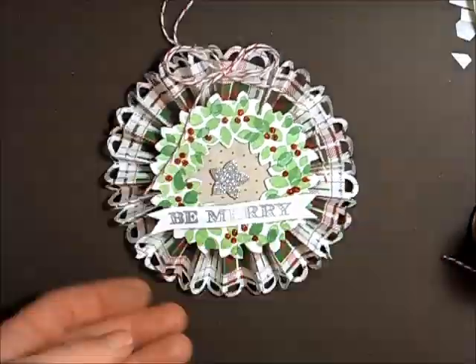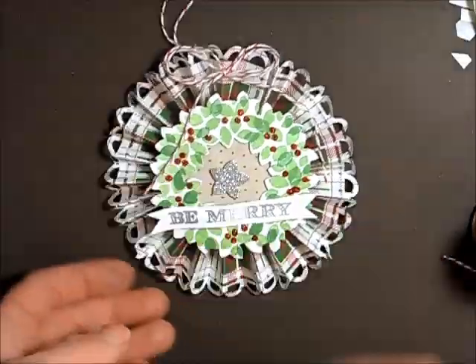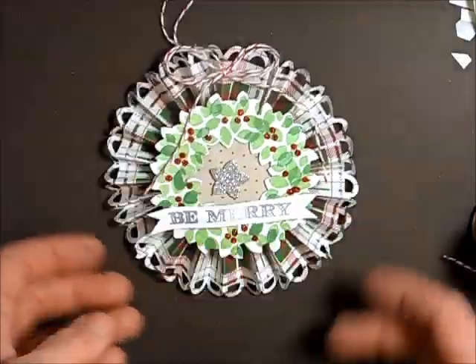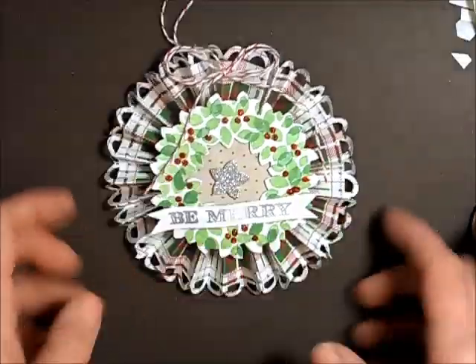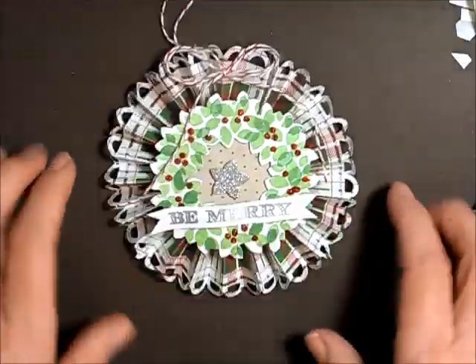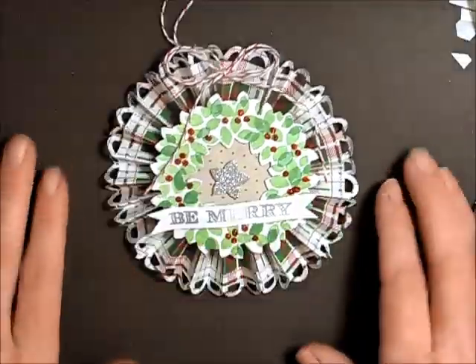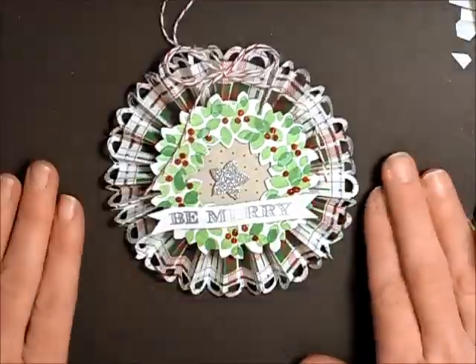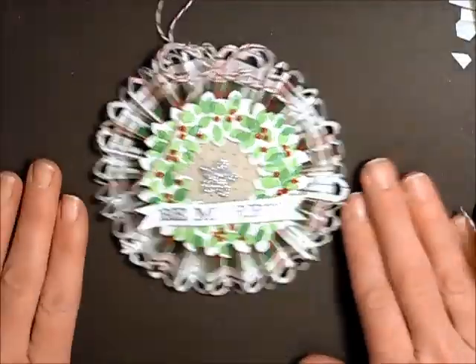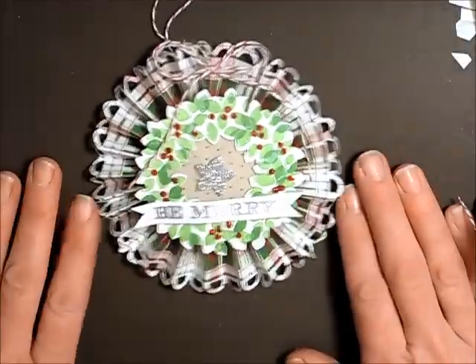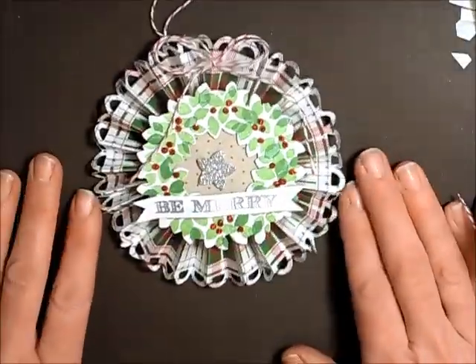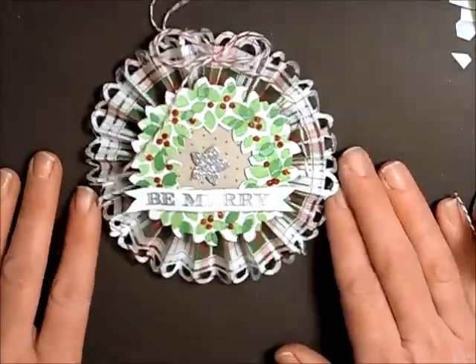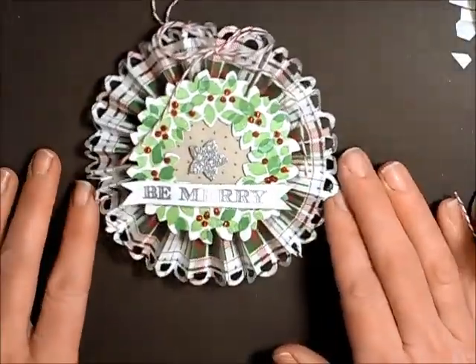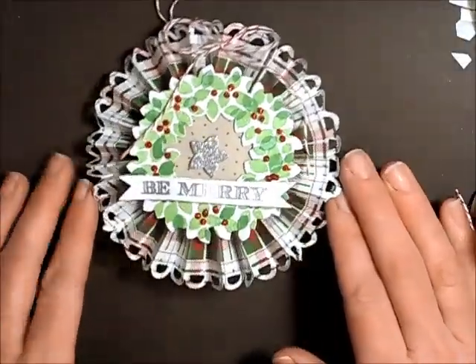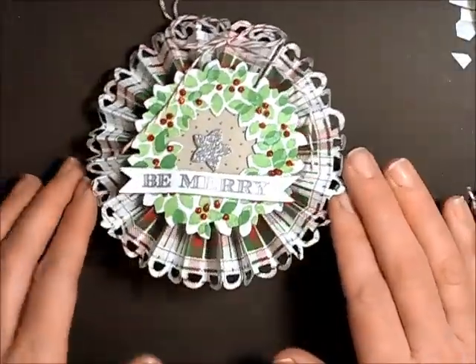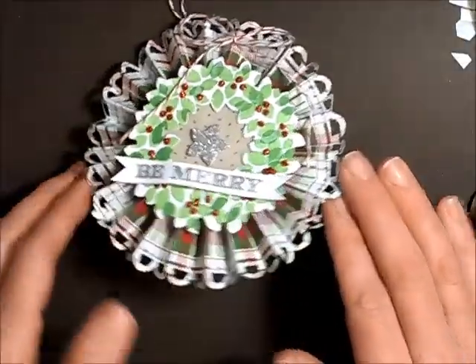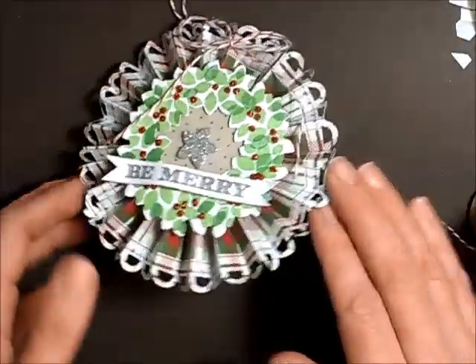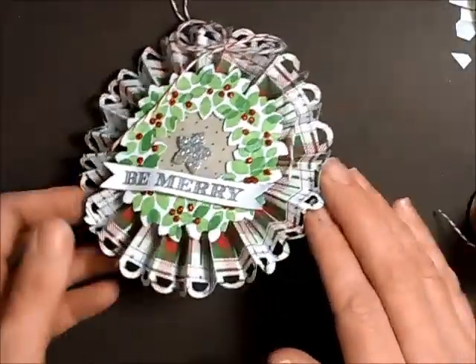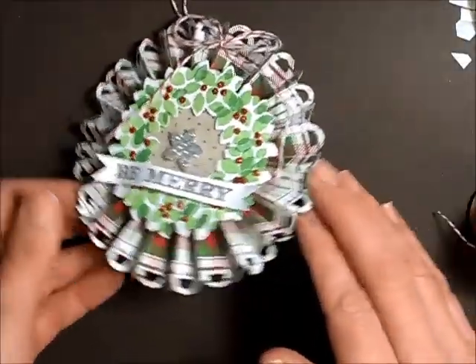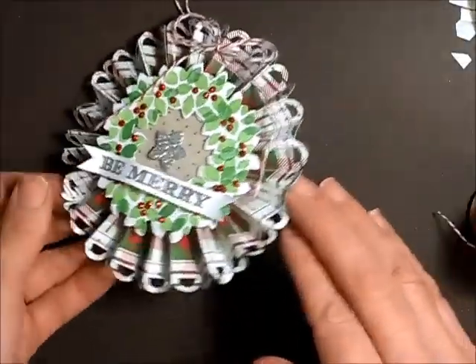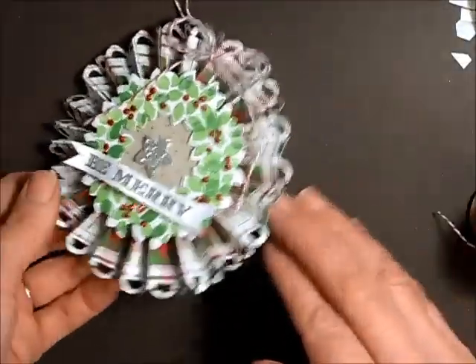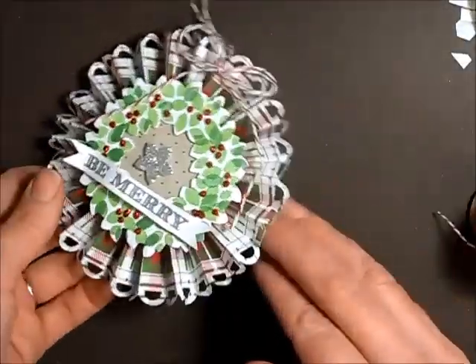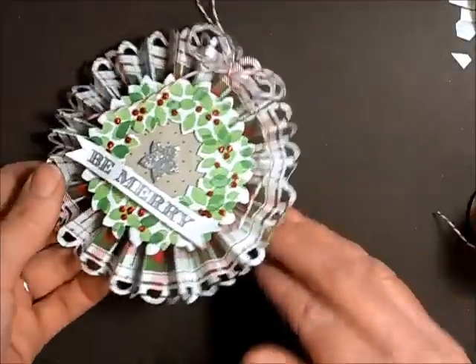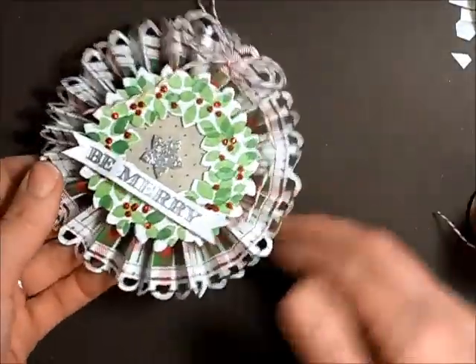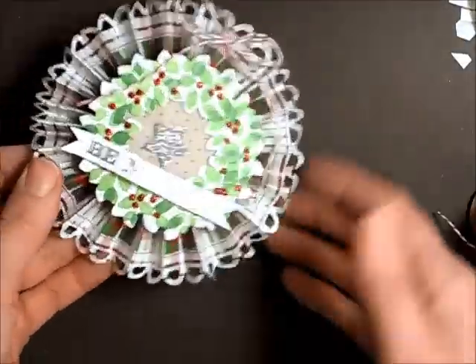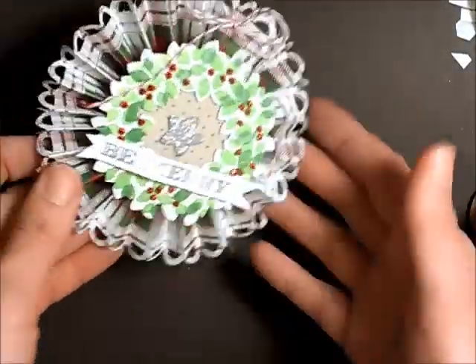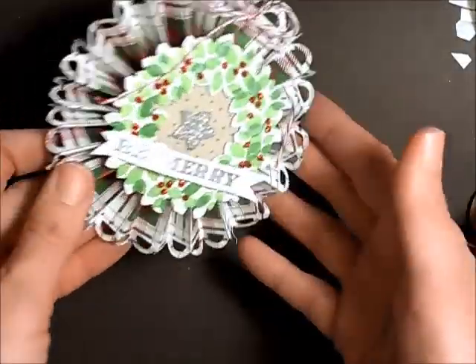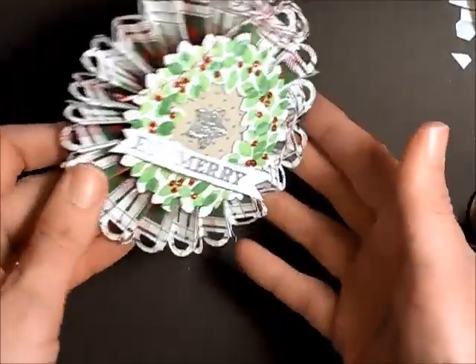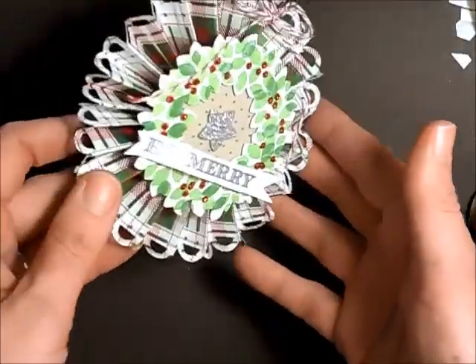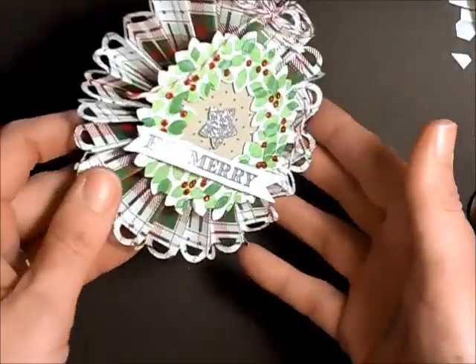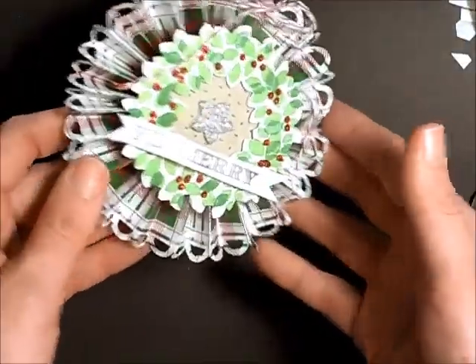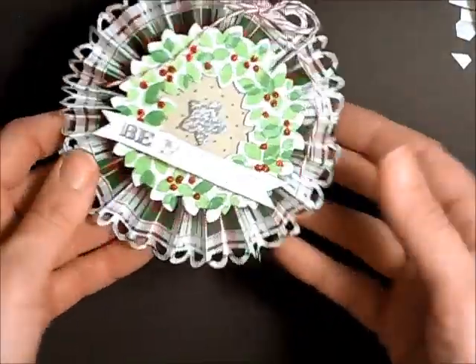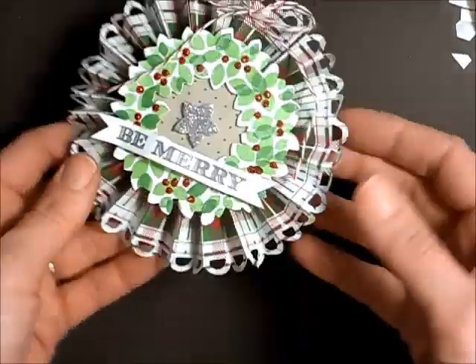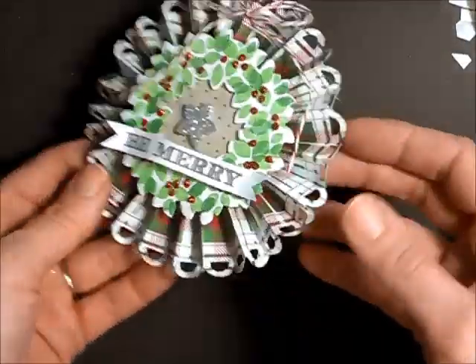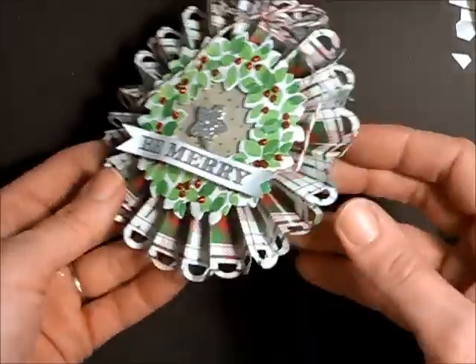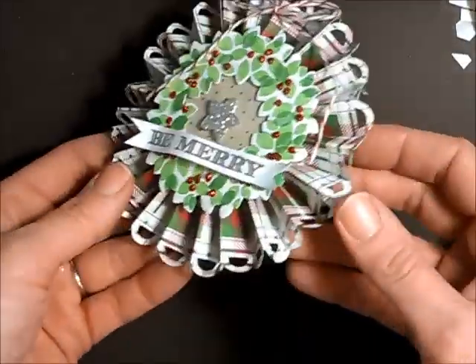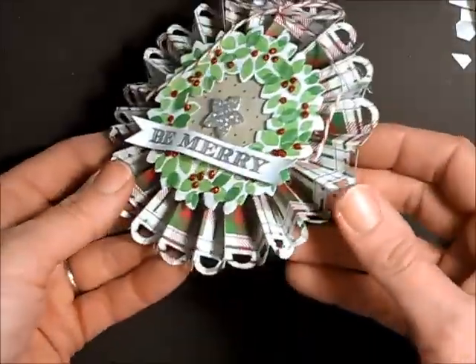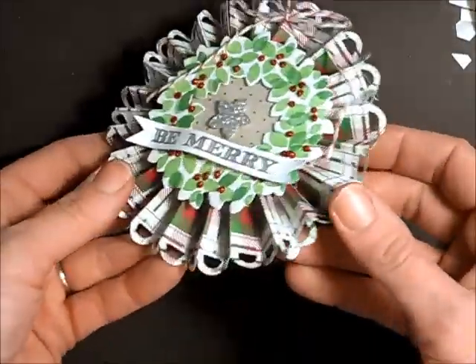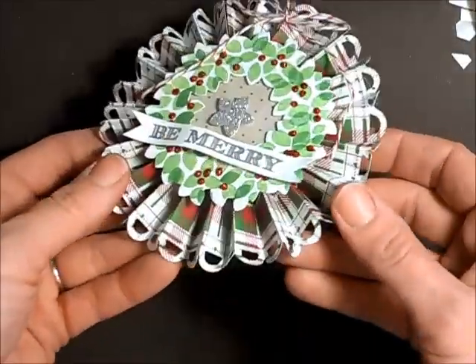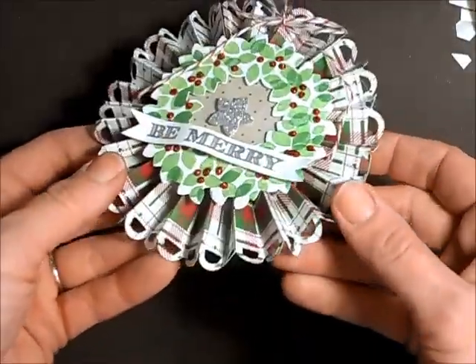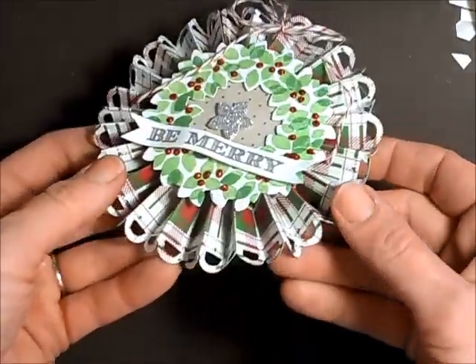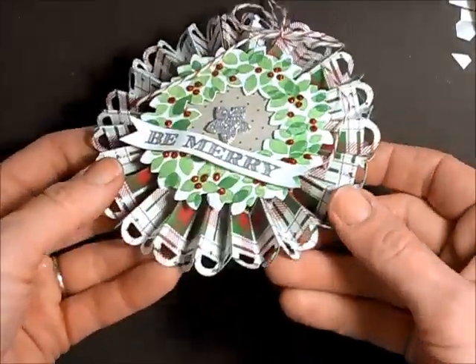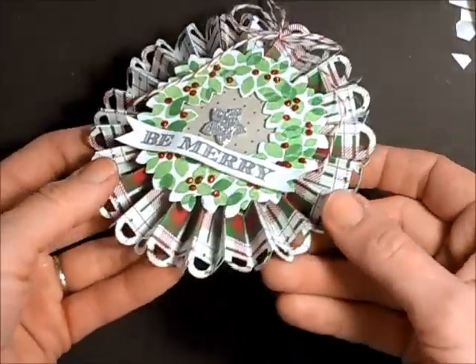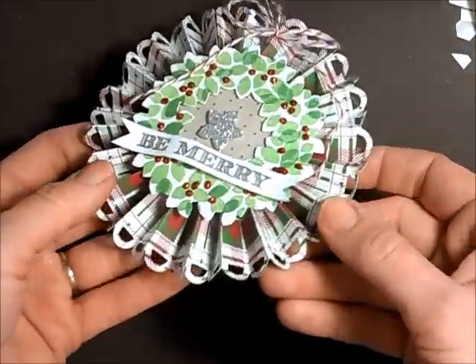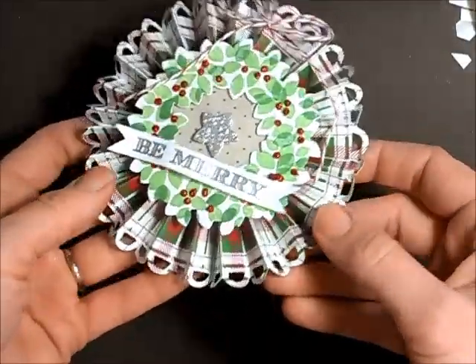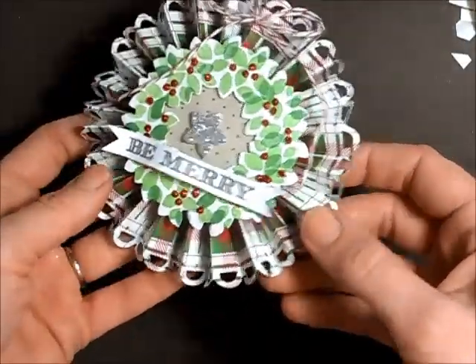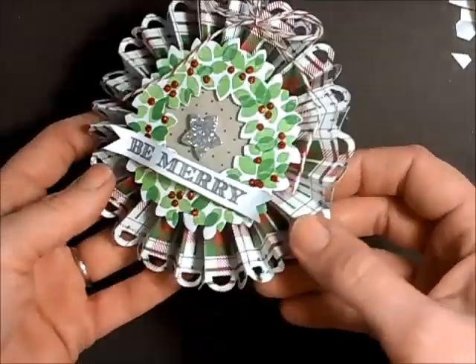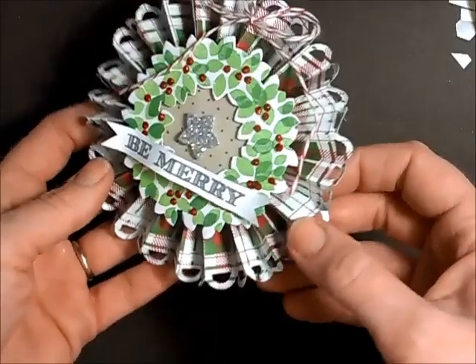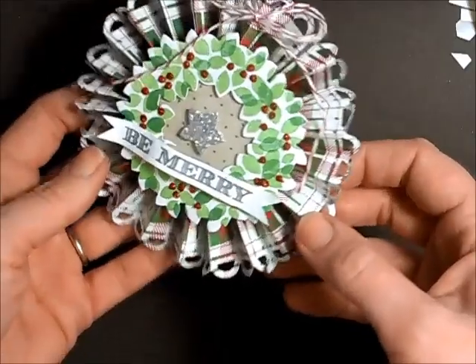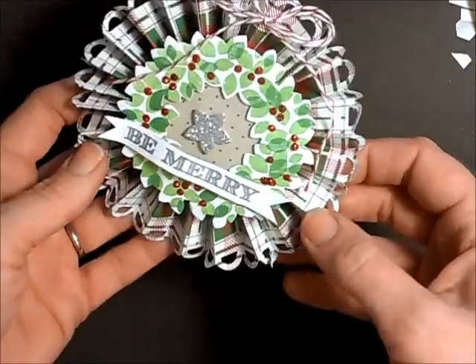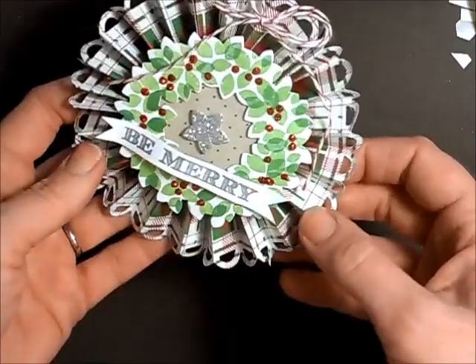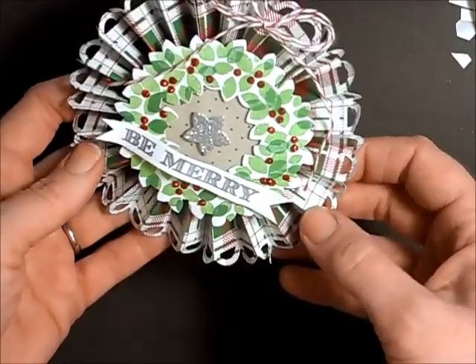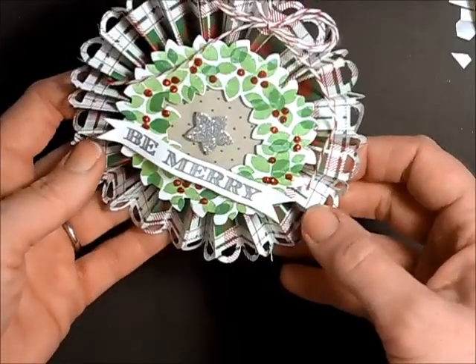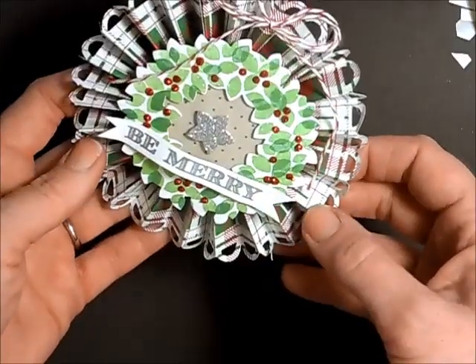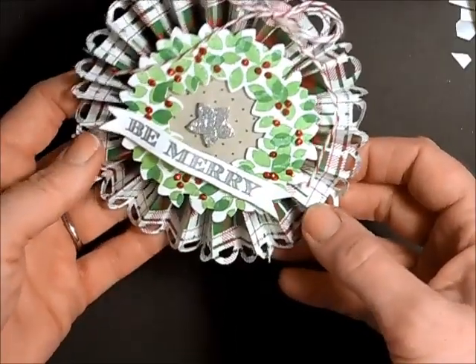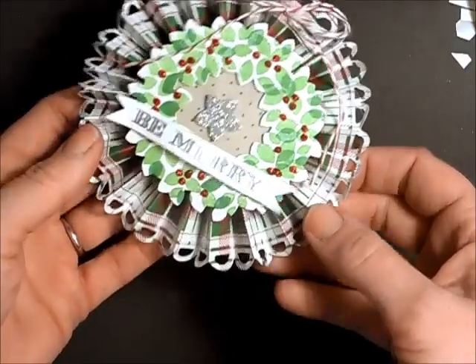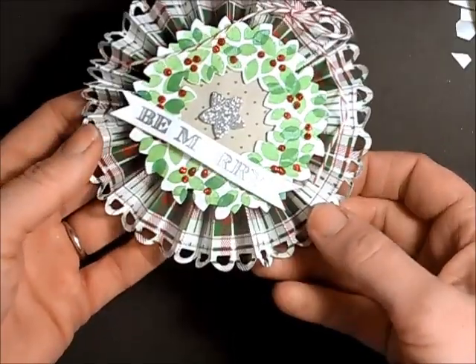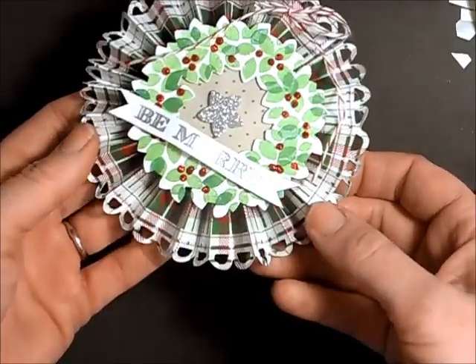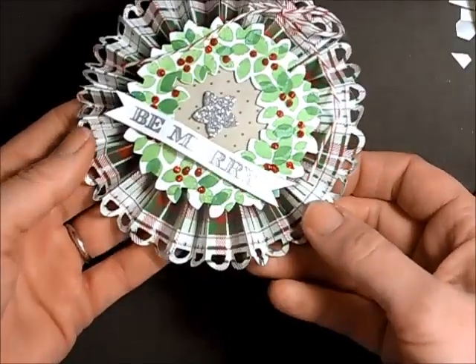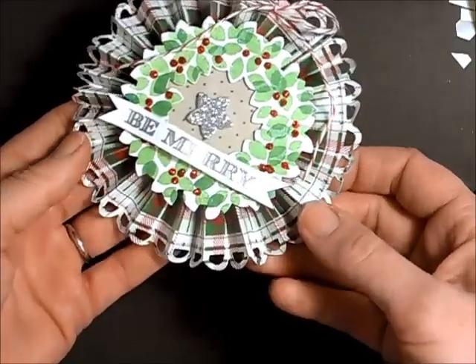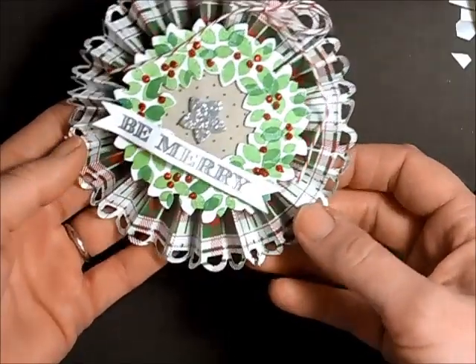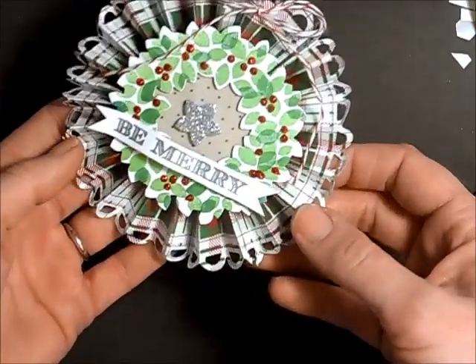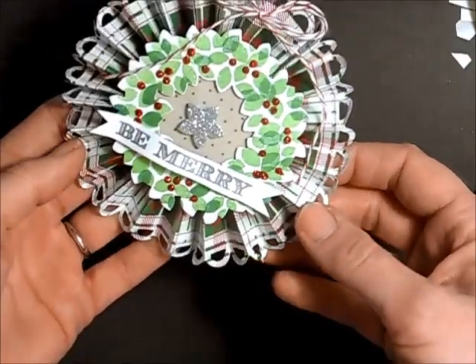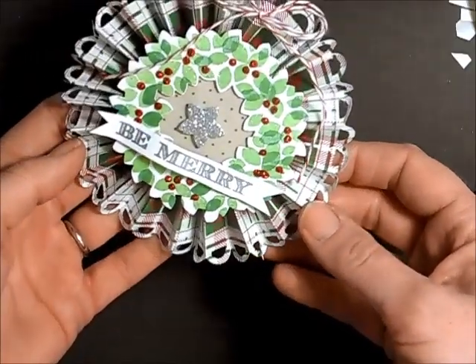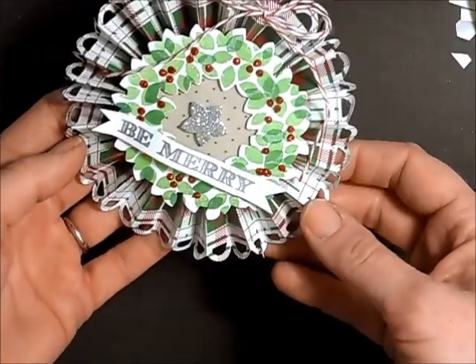Thanks for watching my friends. I hope I've inspired you to make some rosette Christmas ornaments for your decorating this year. Happy stamping!